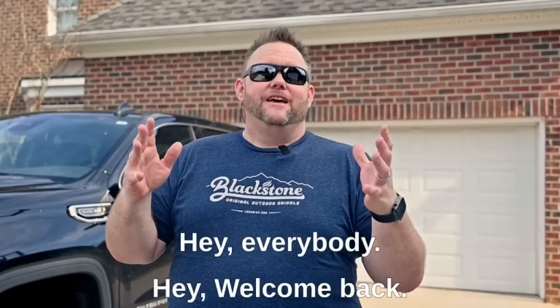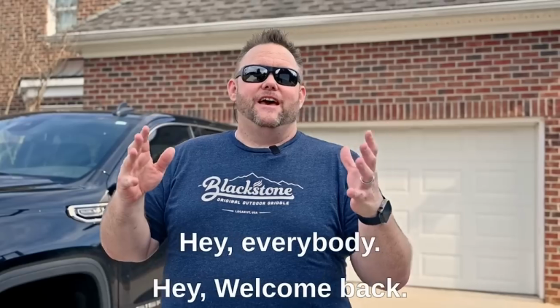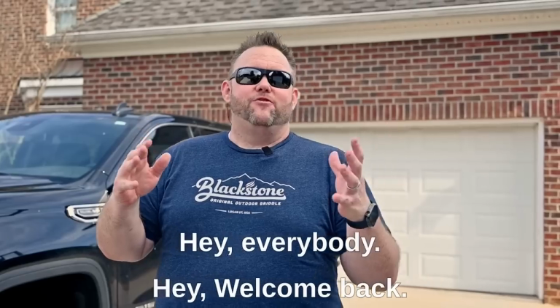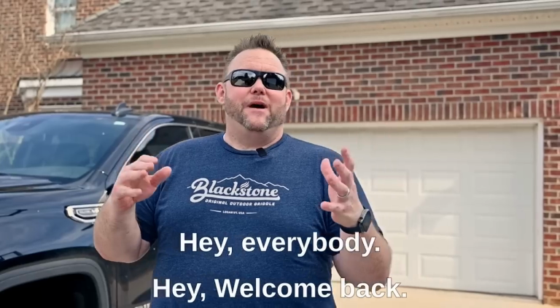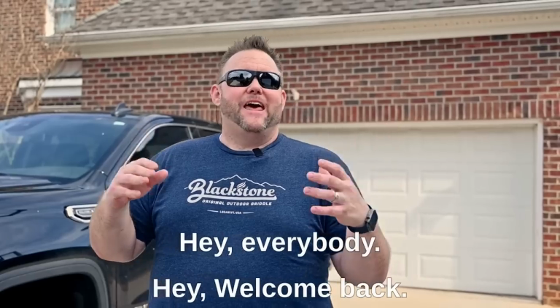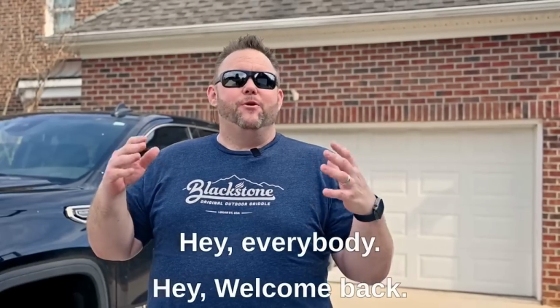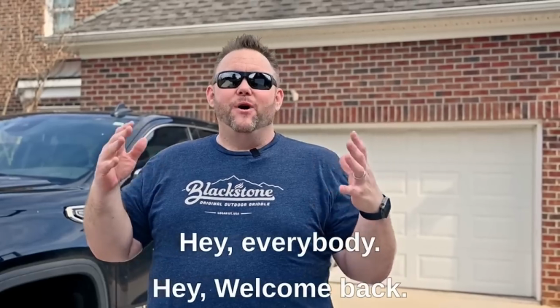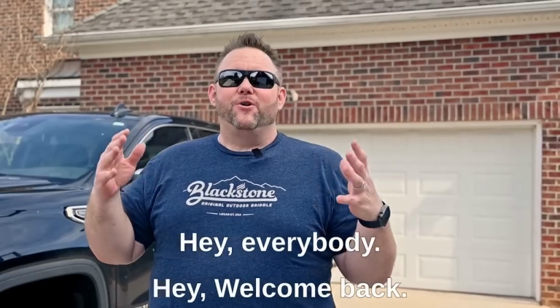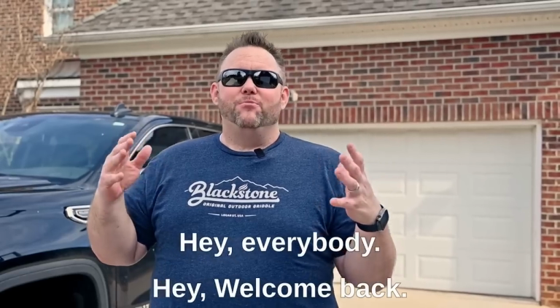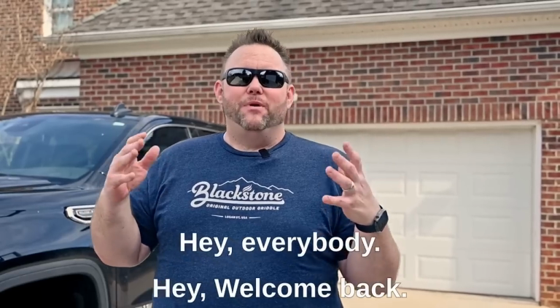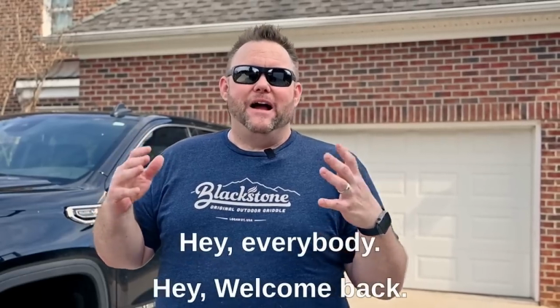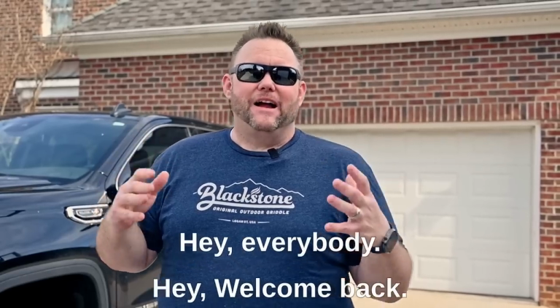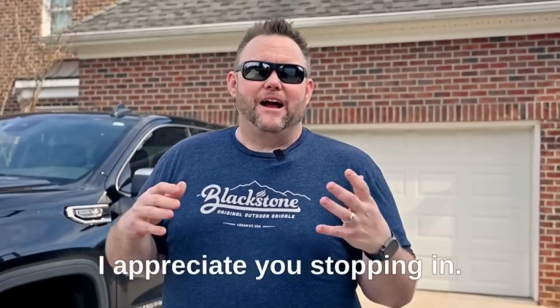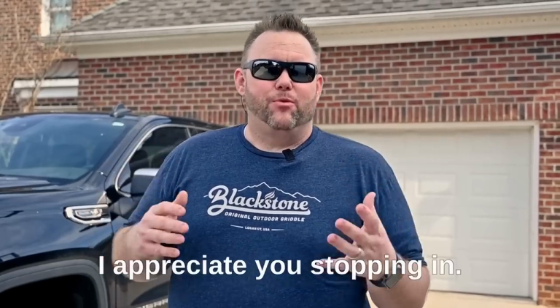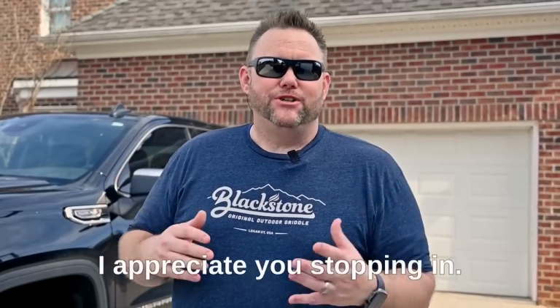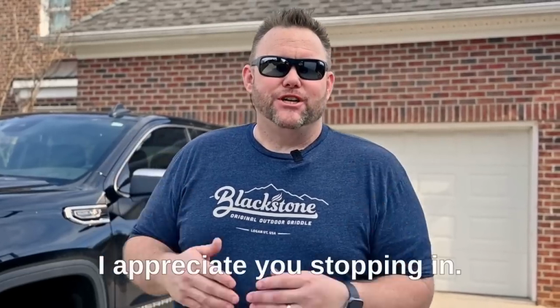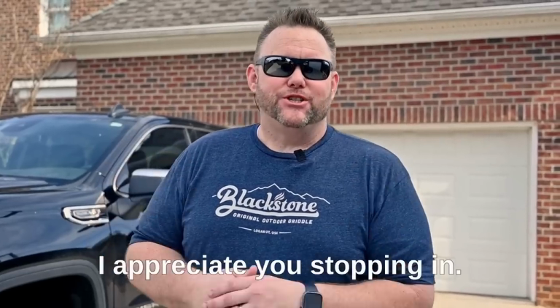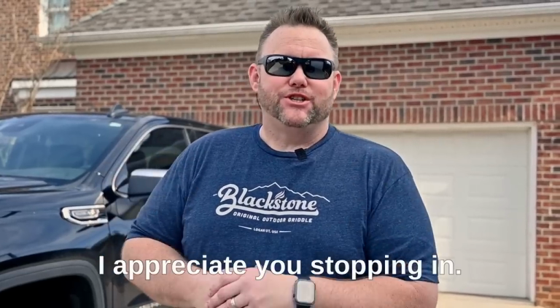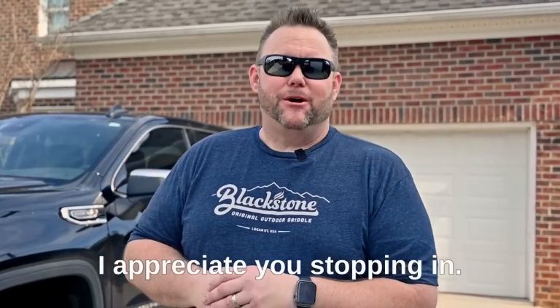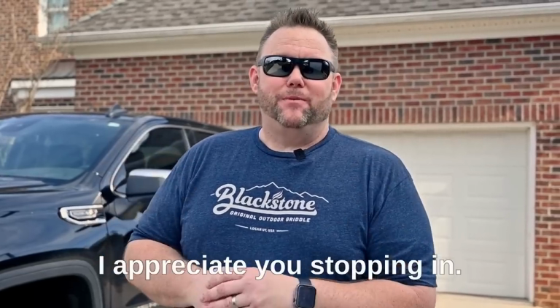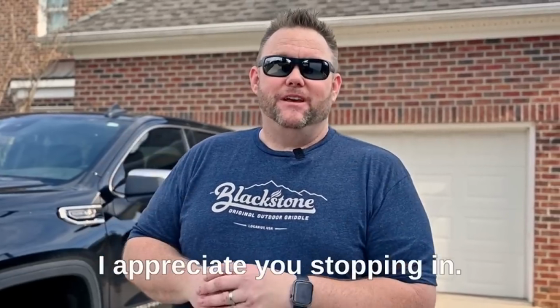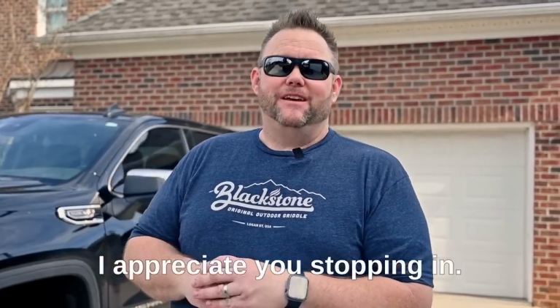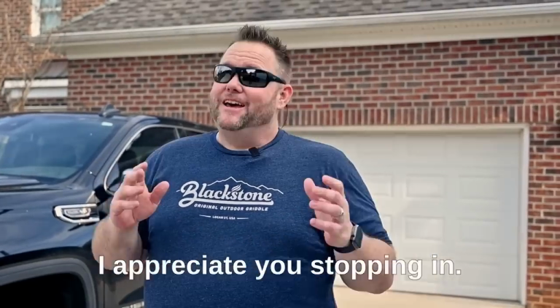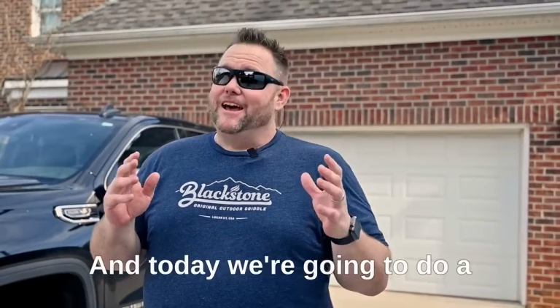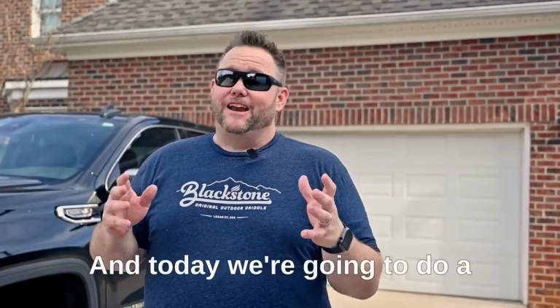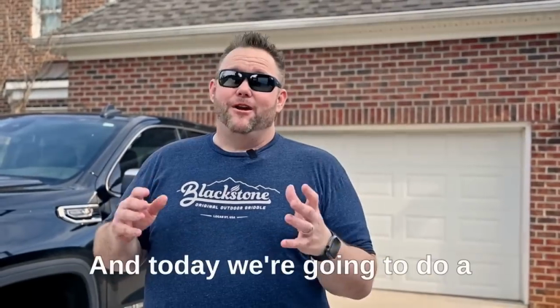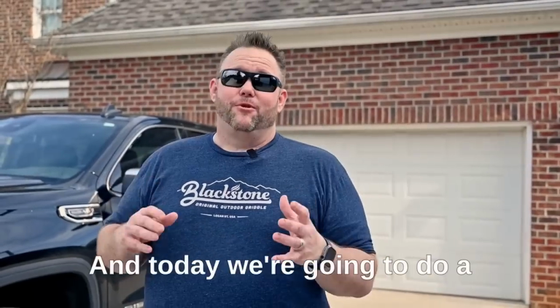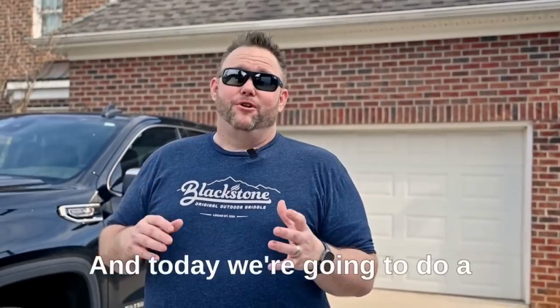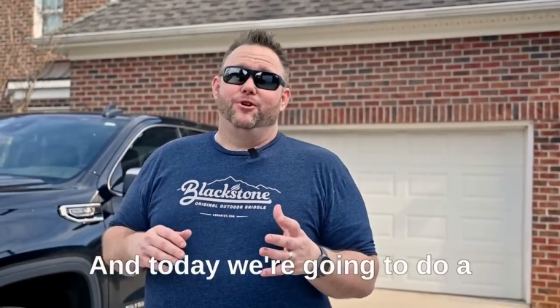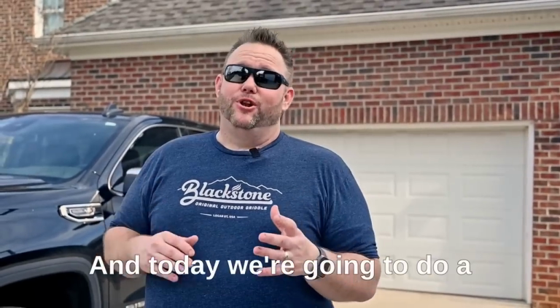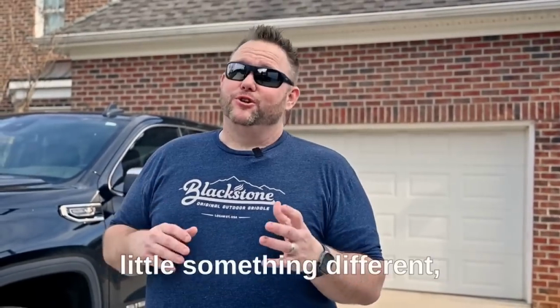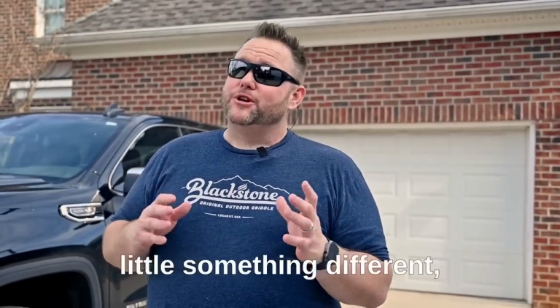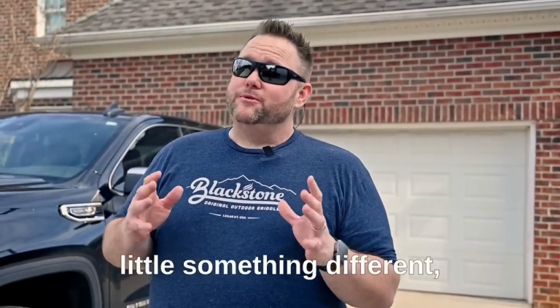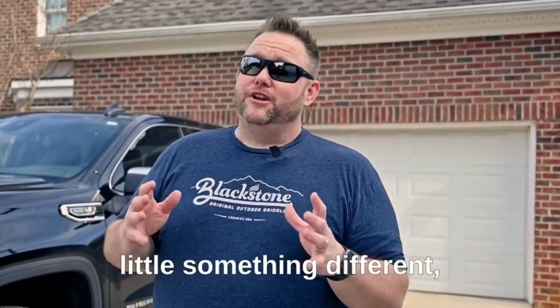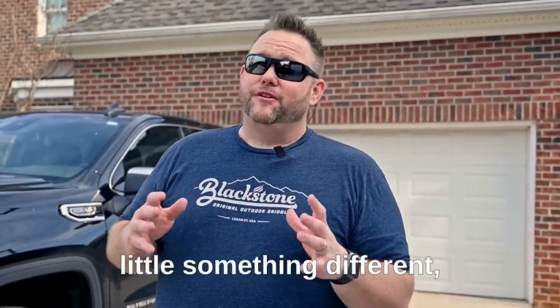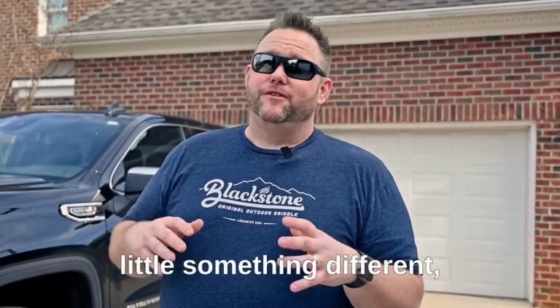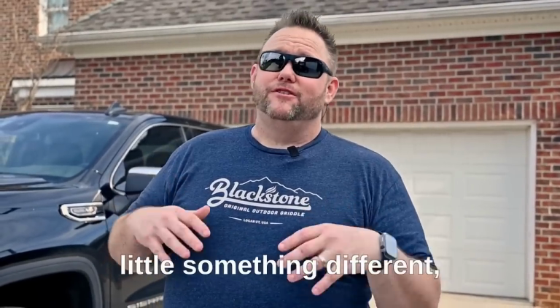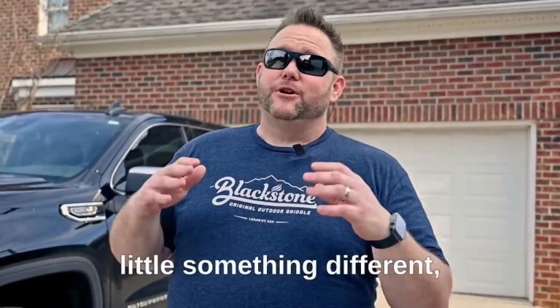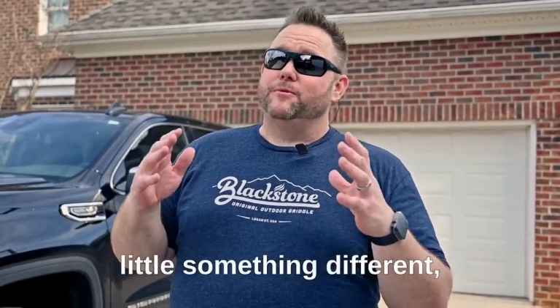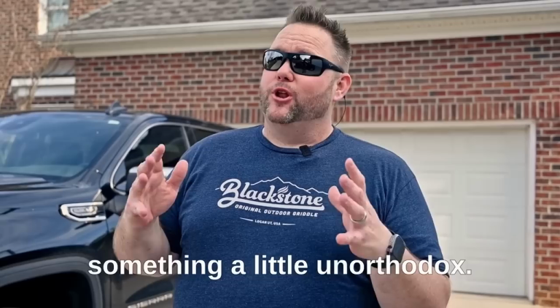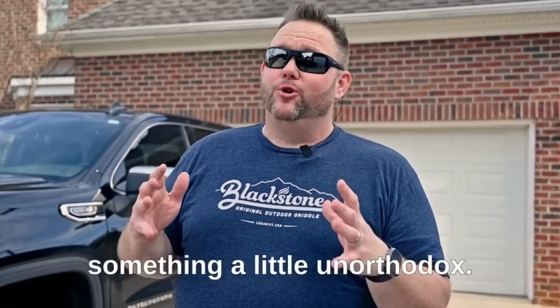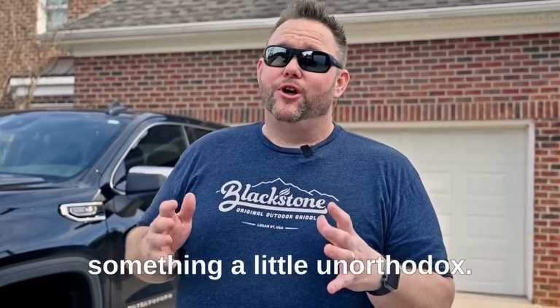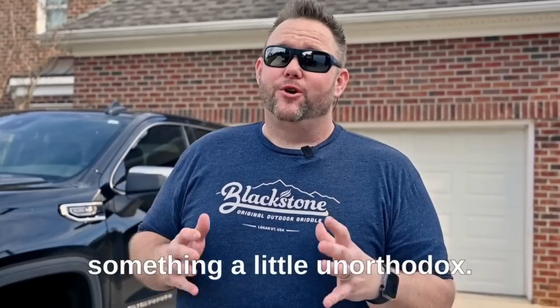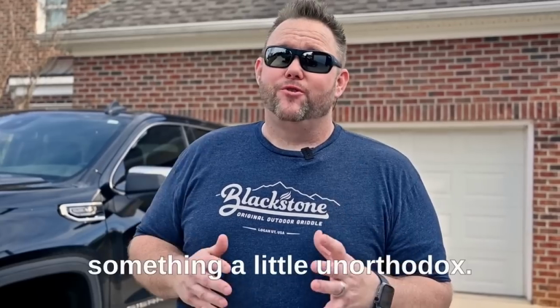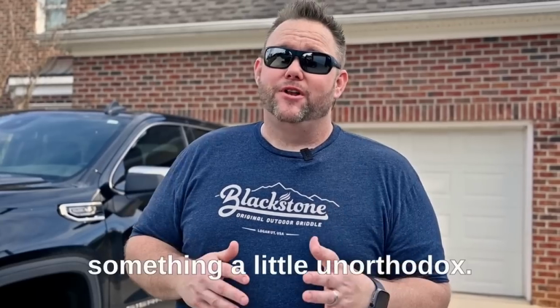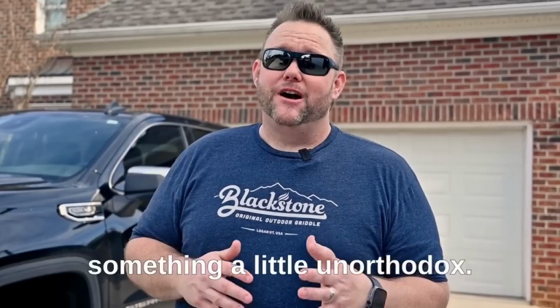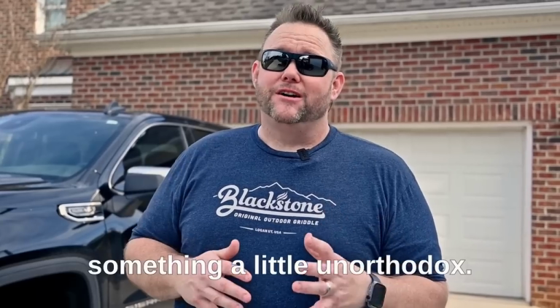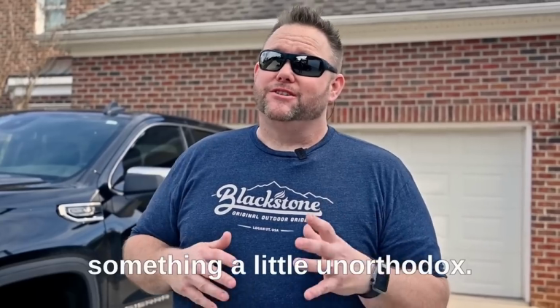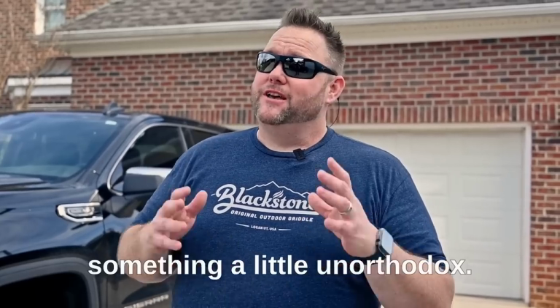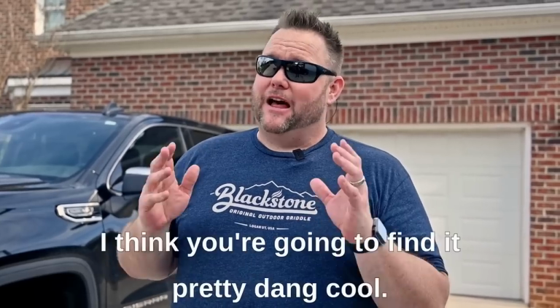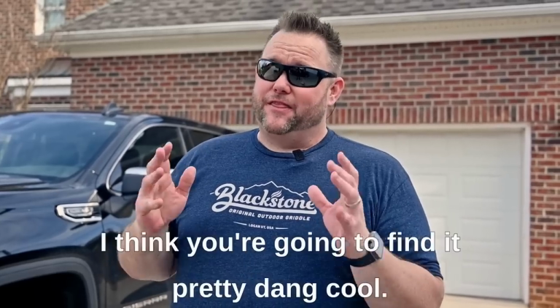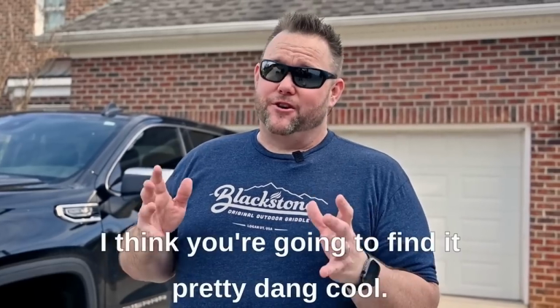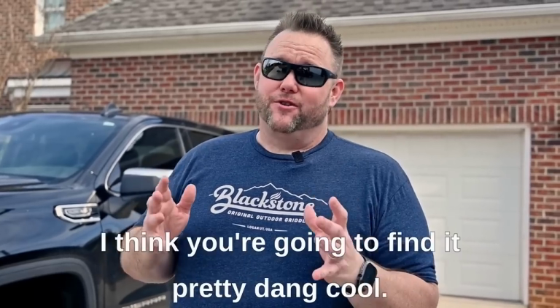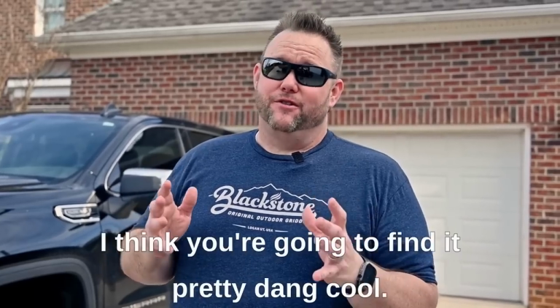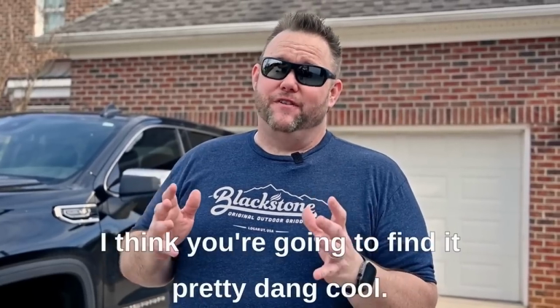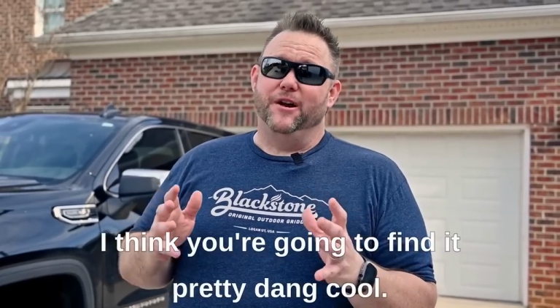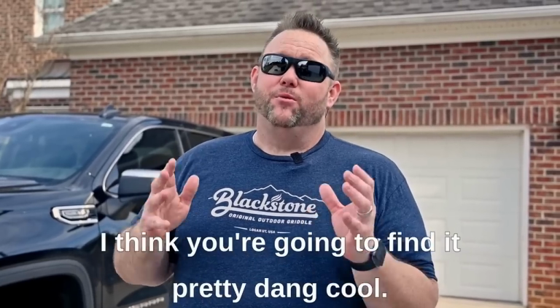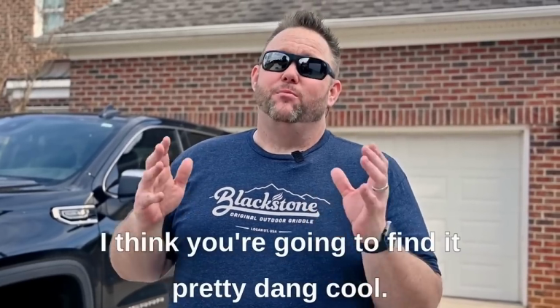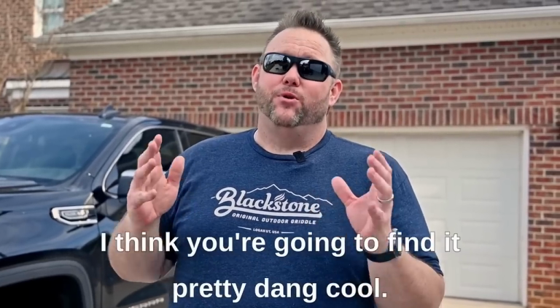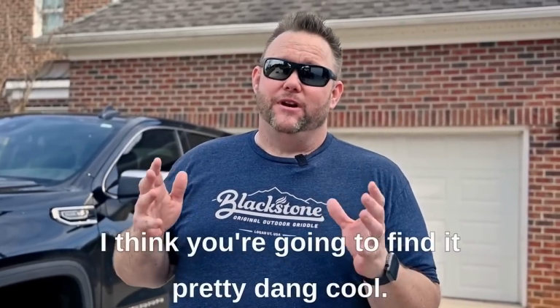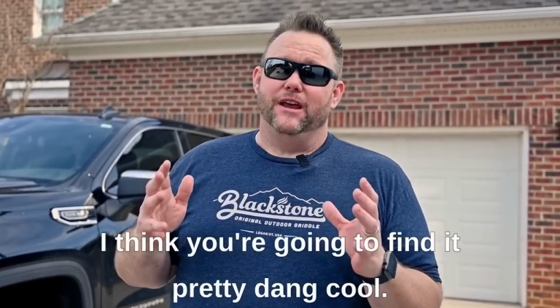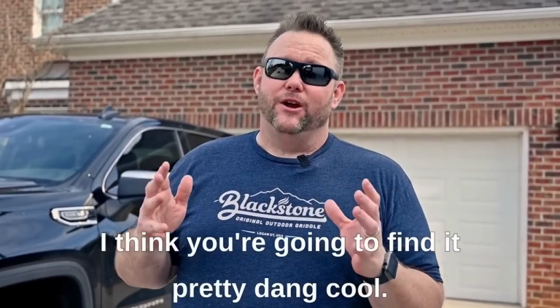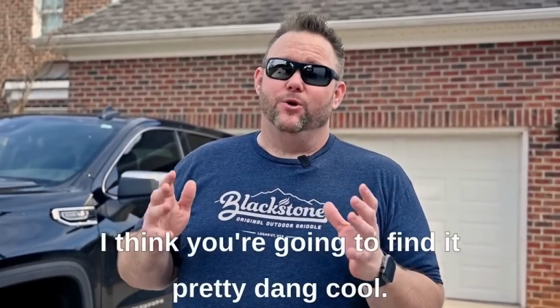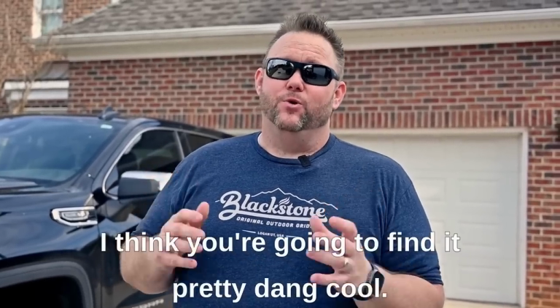Hey everybody, welcome back. I appreciate you stopping in. Today we're going to do a little something different, something a little unorthodox. I think you're going to find it pretty dang cool.